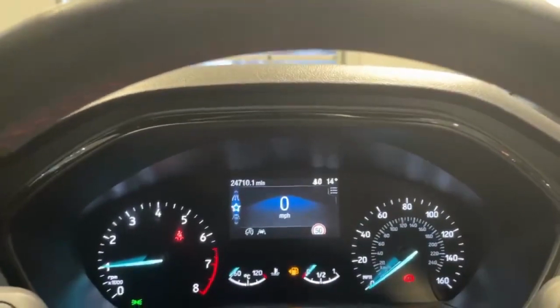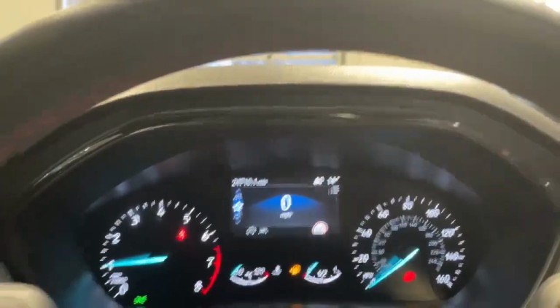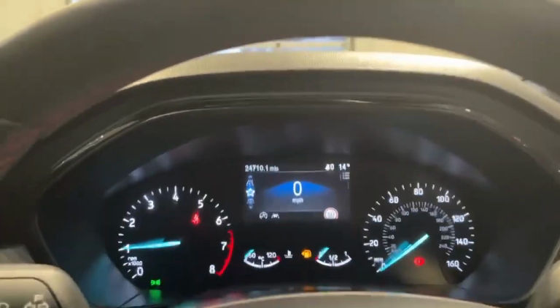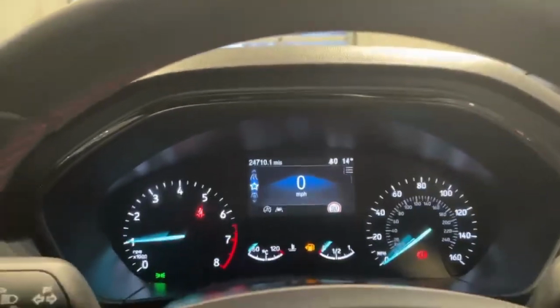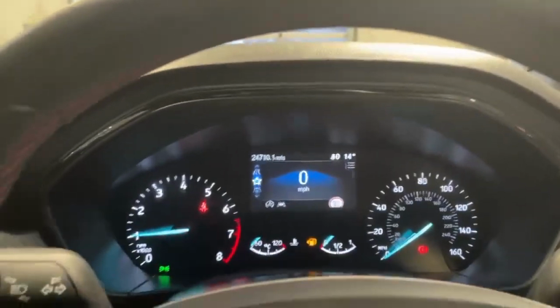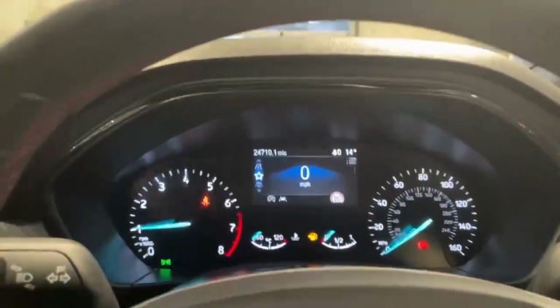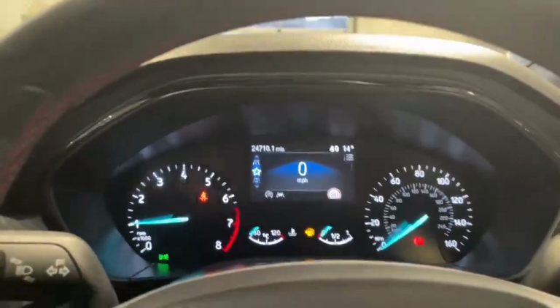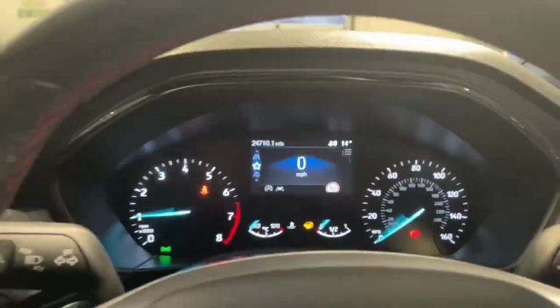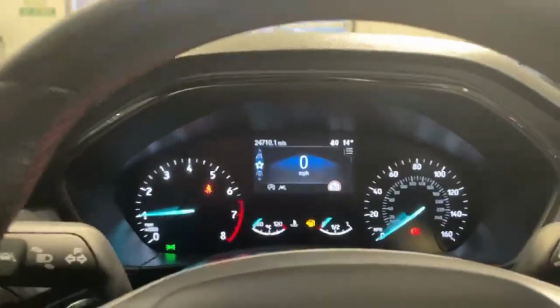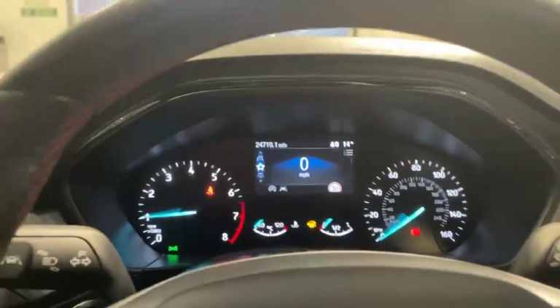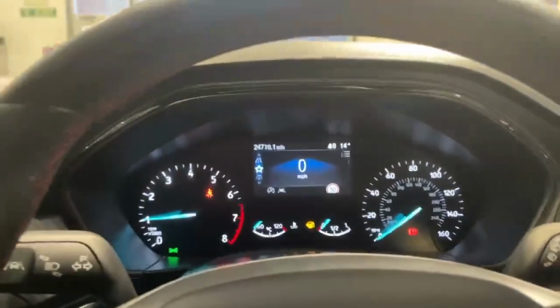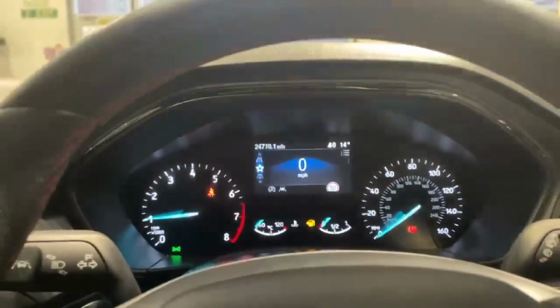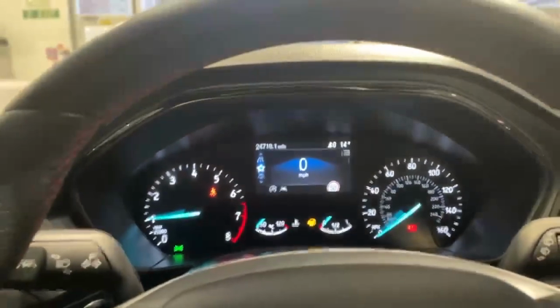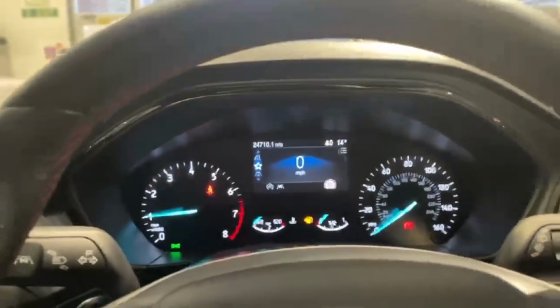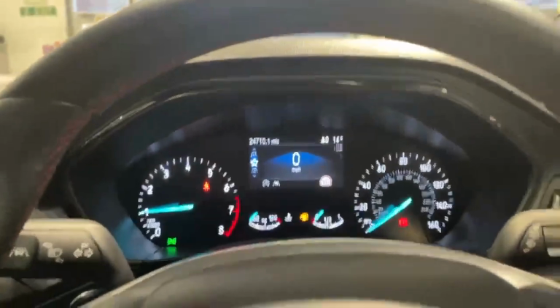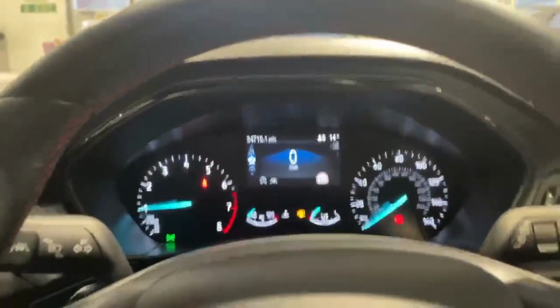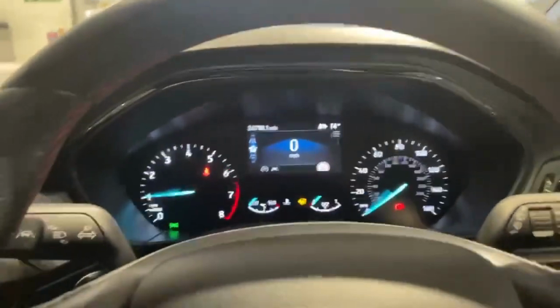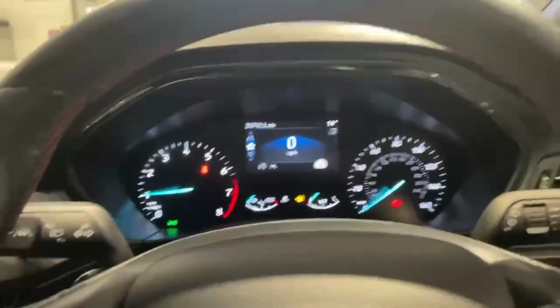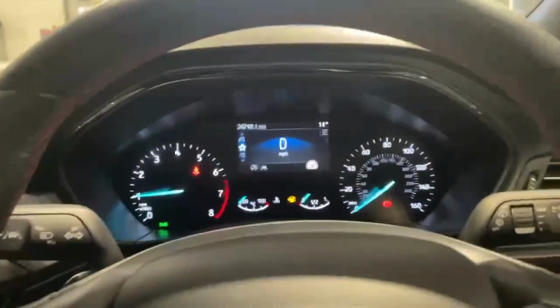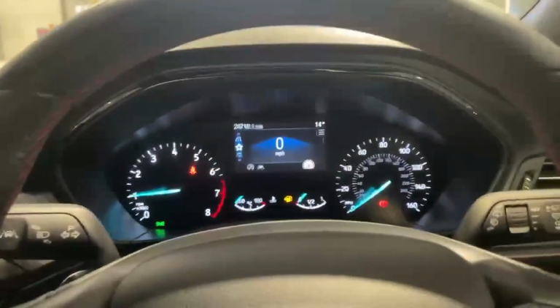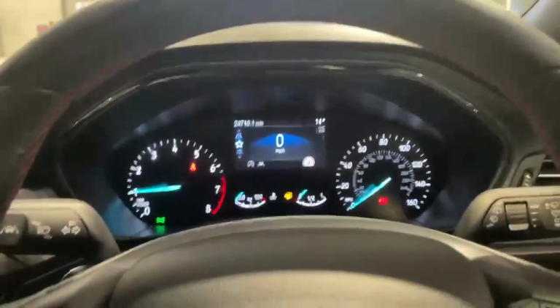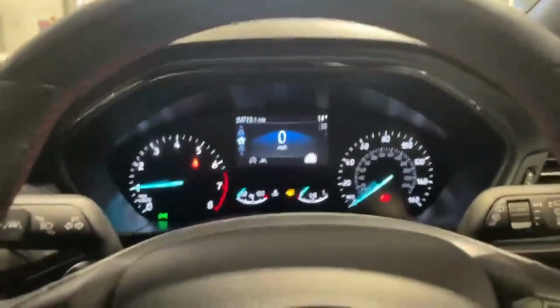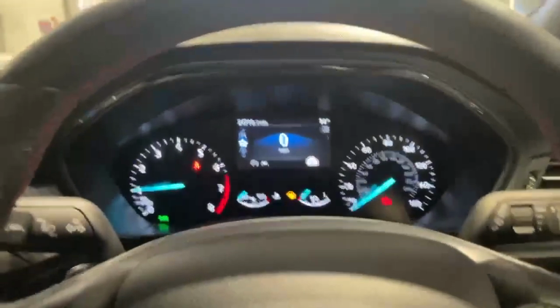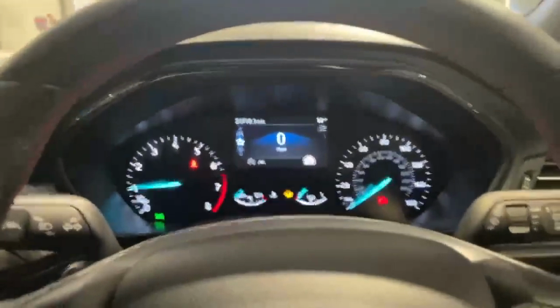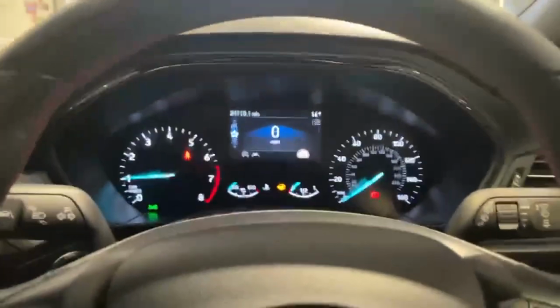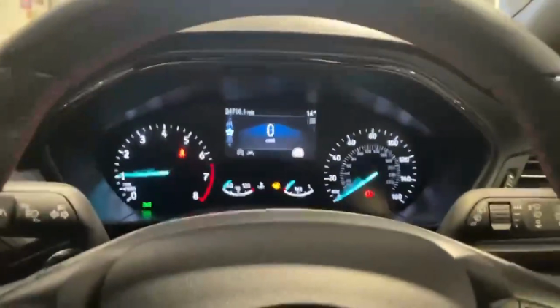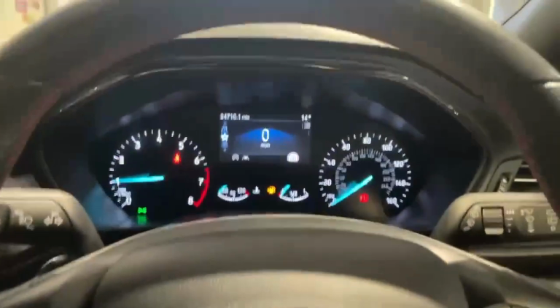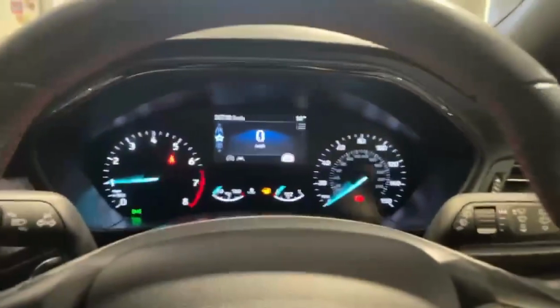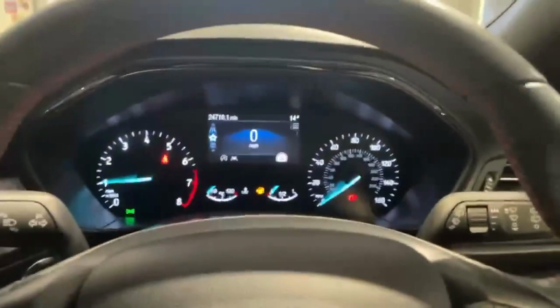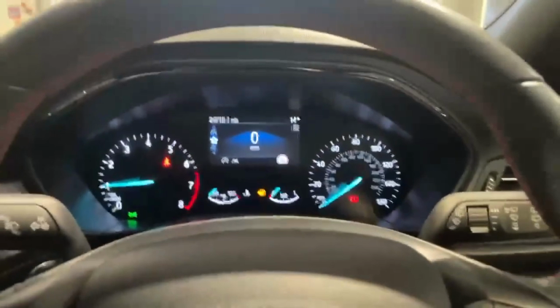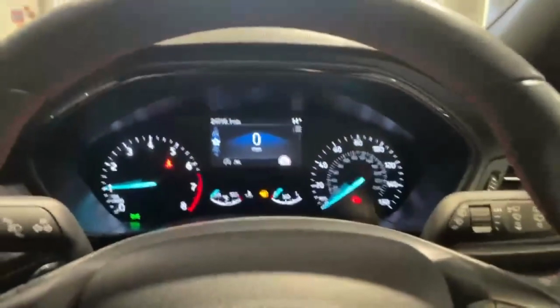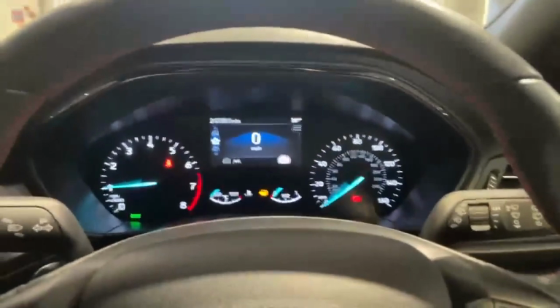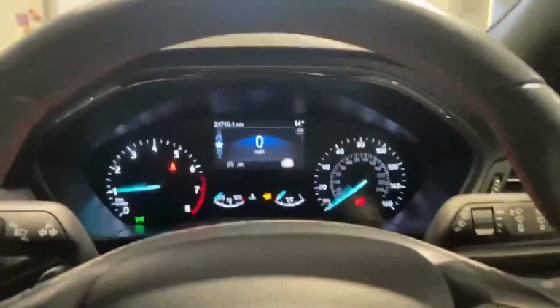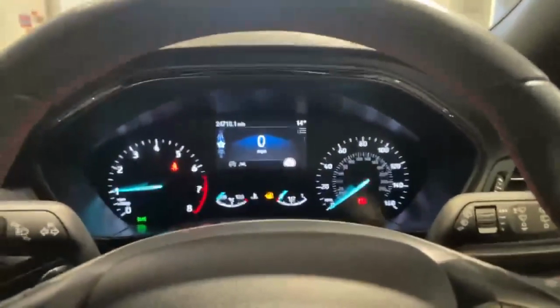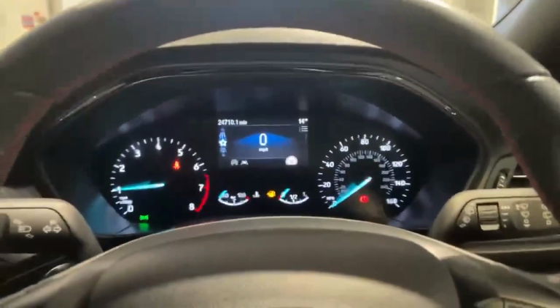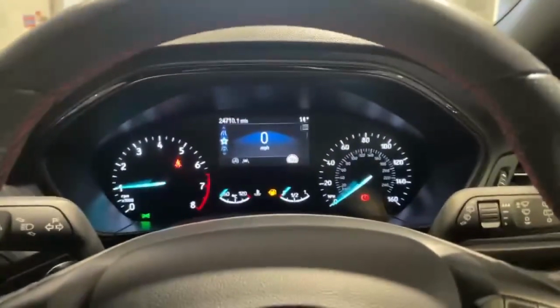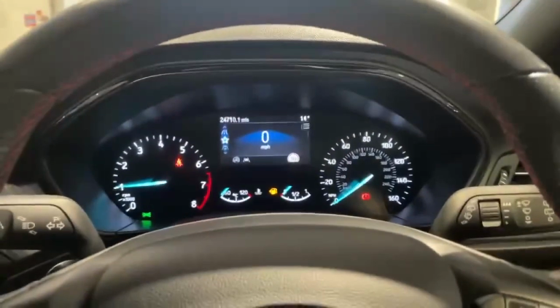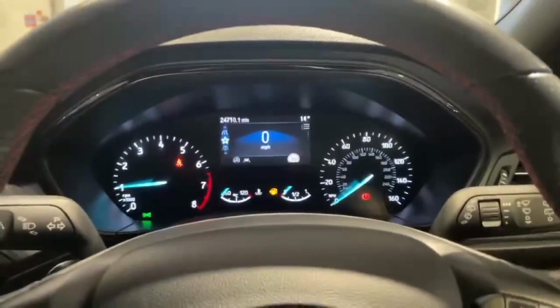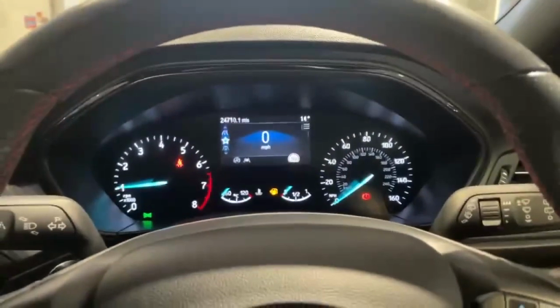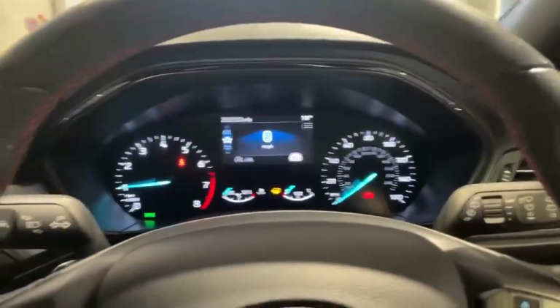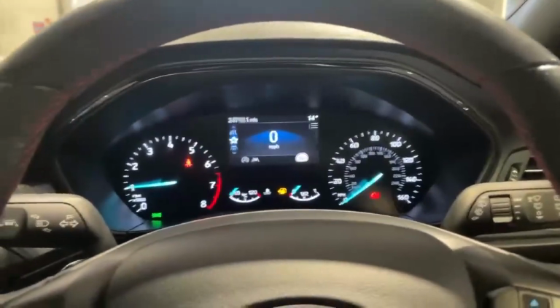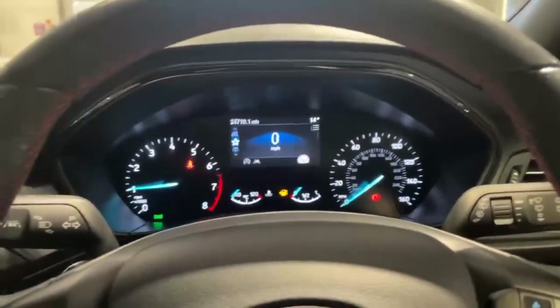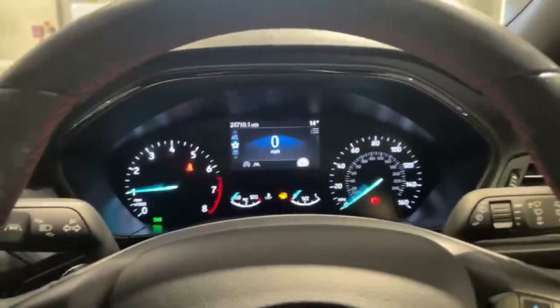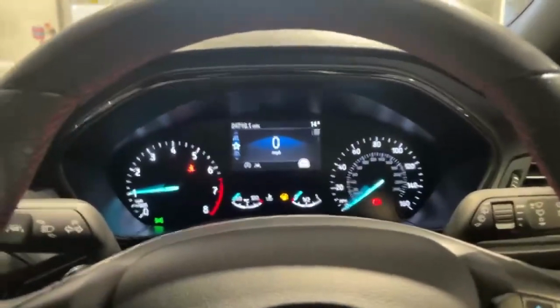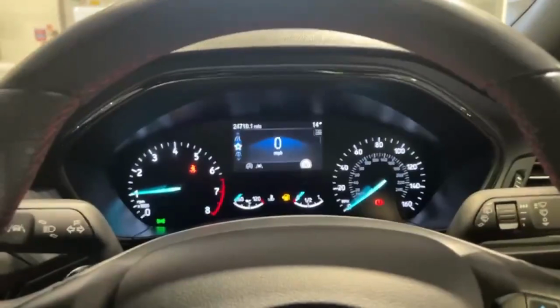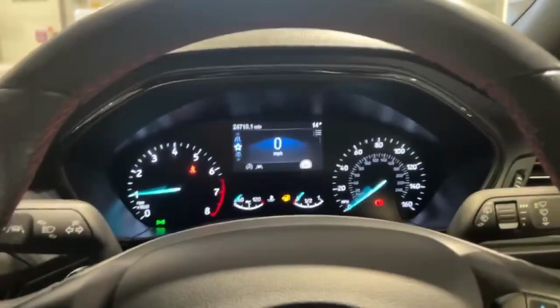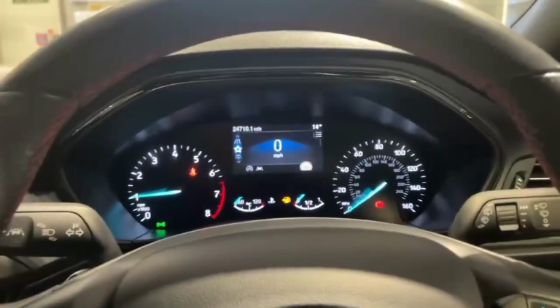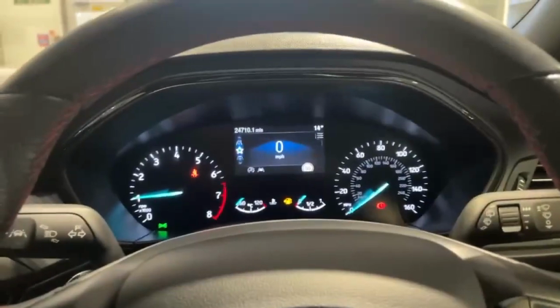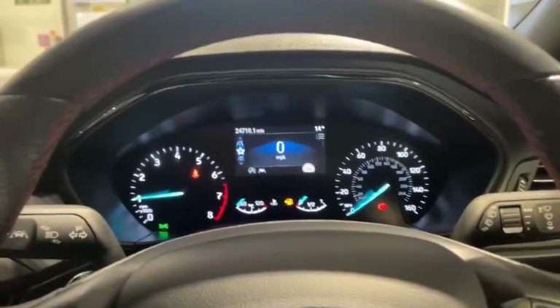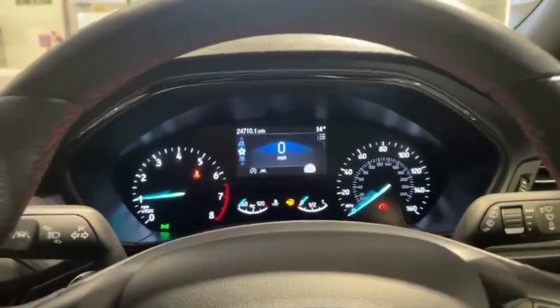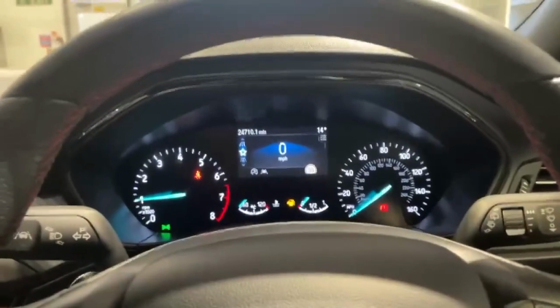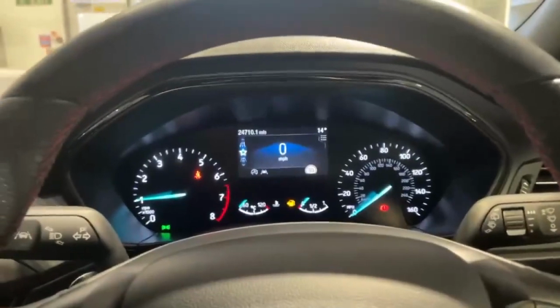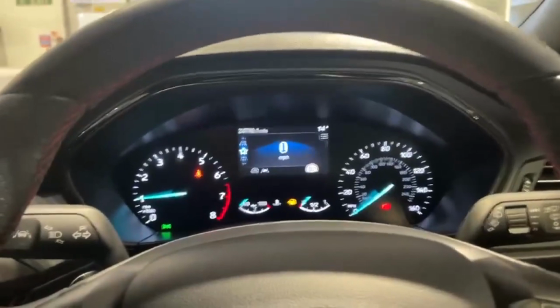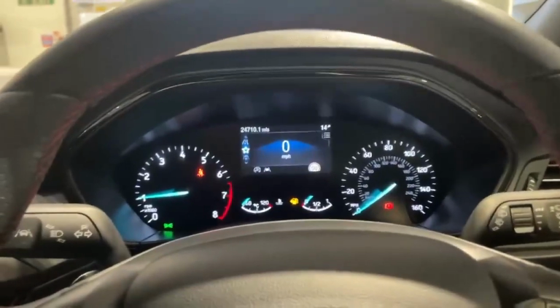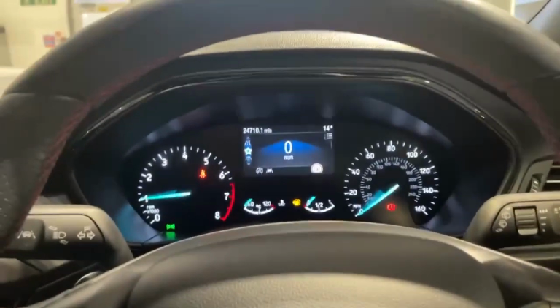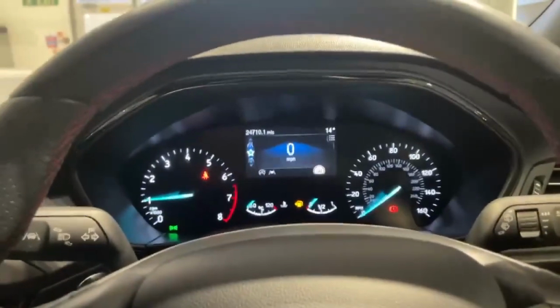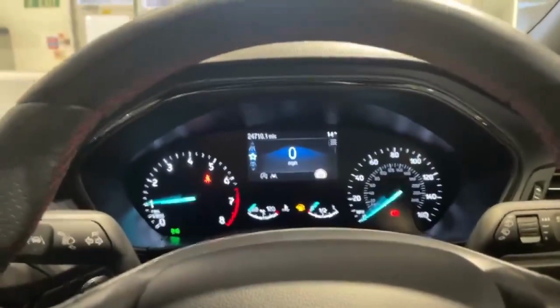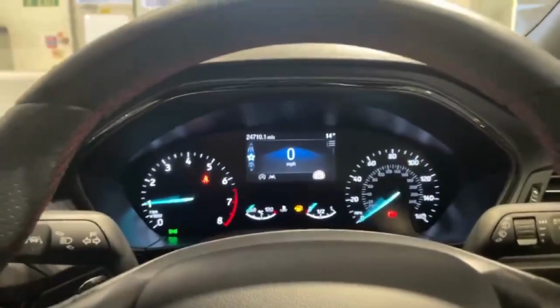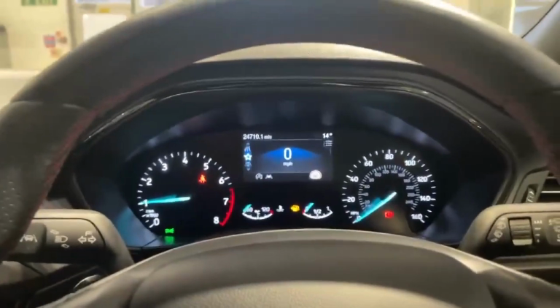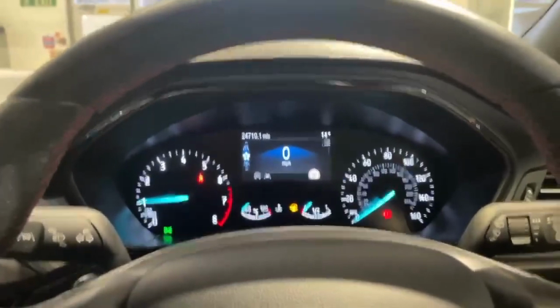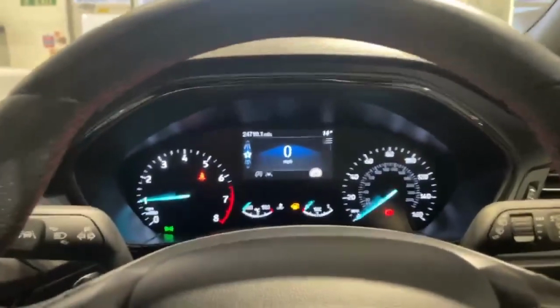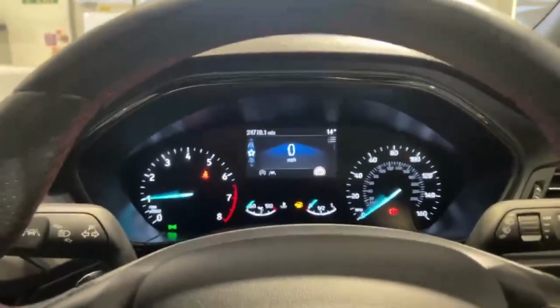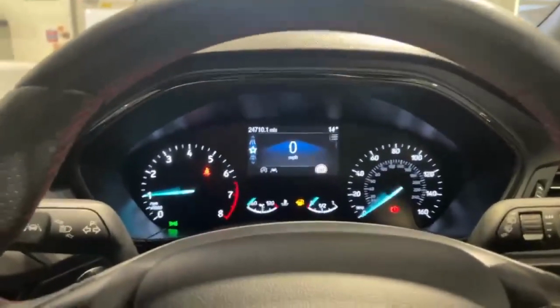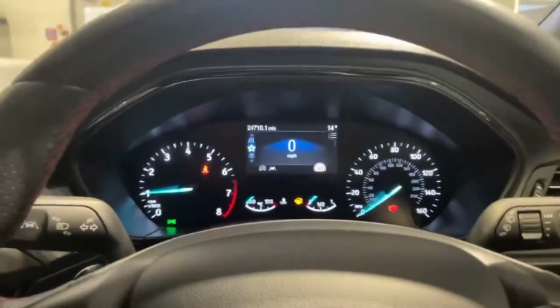There are a lot more features on this car. If you'd like to find out more, give us a call and we can send you a personalised walkaround, pointing them all out for you.